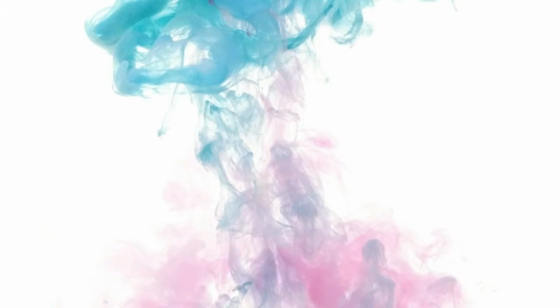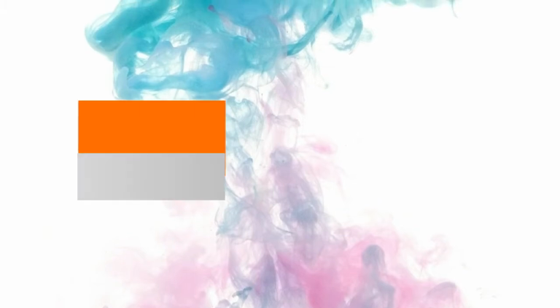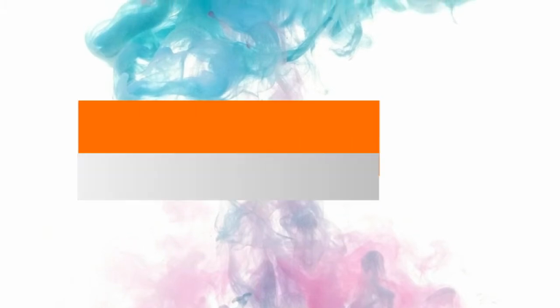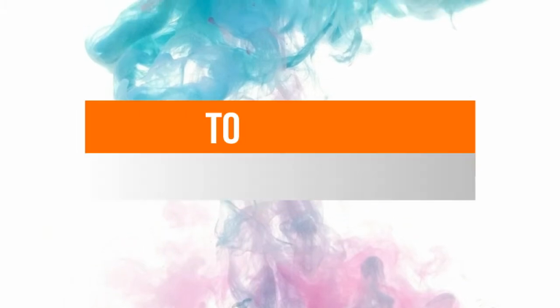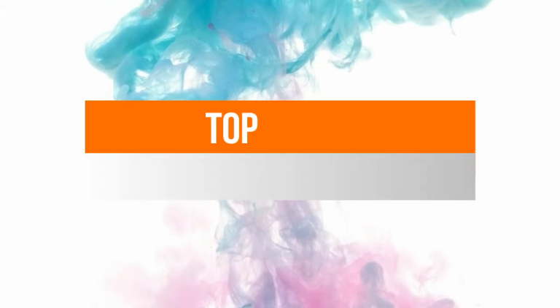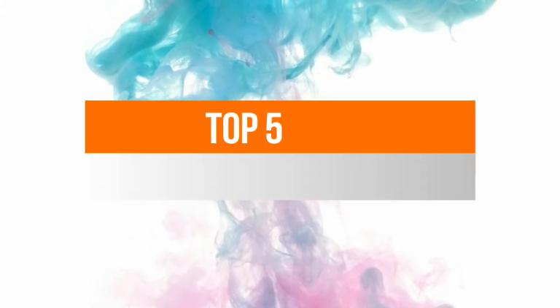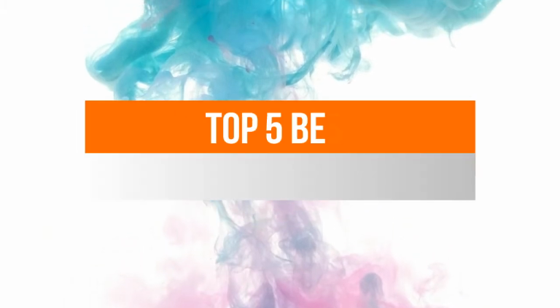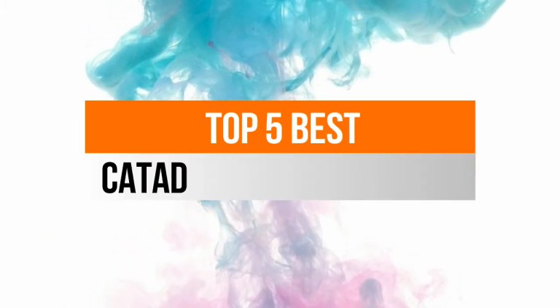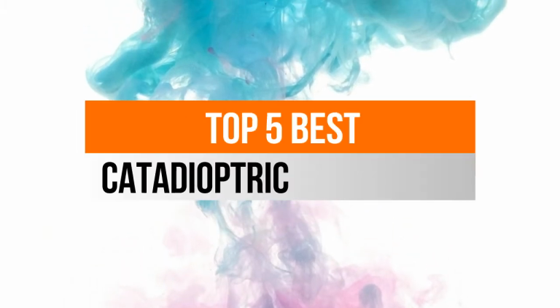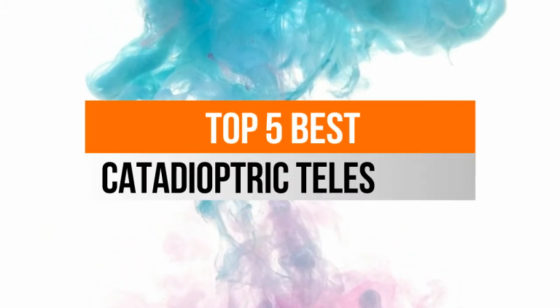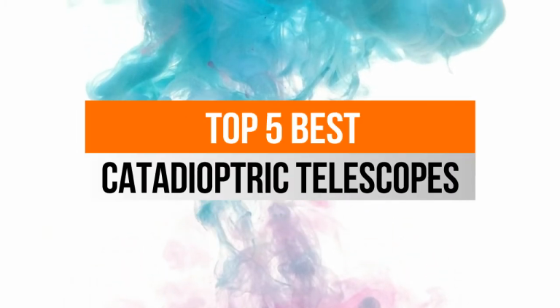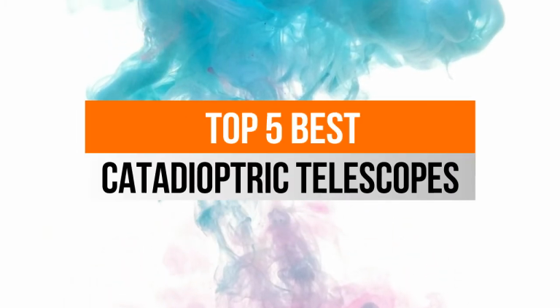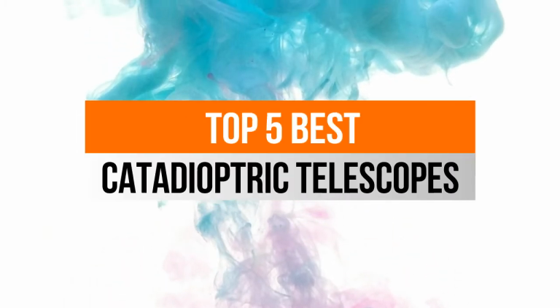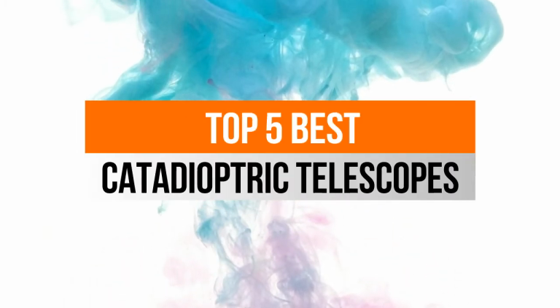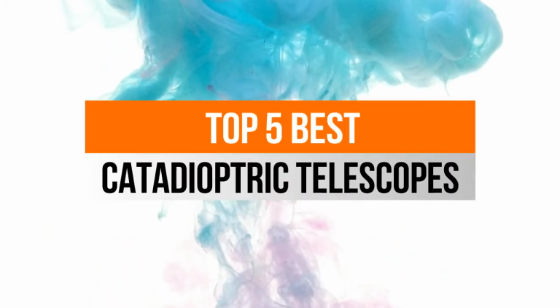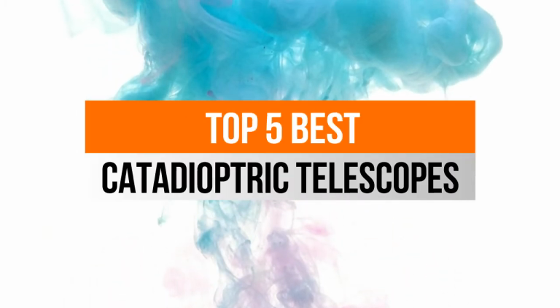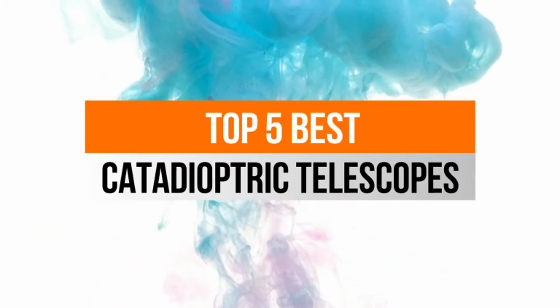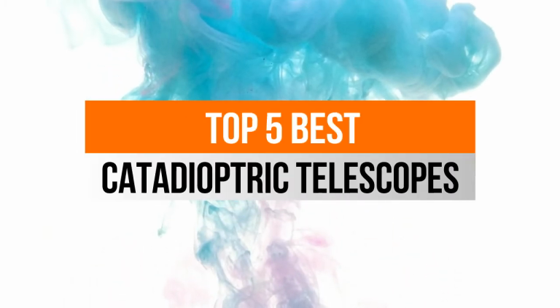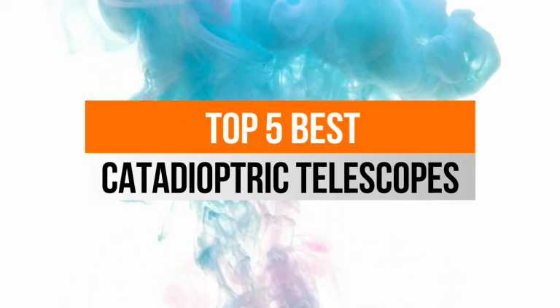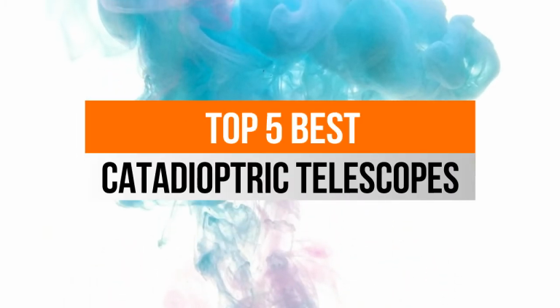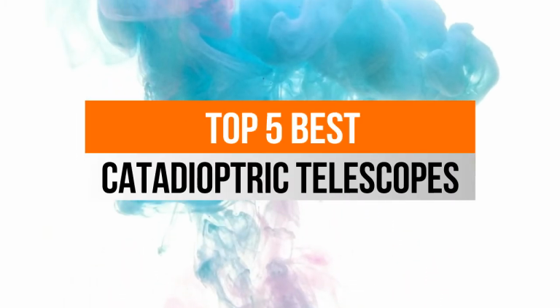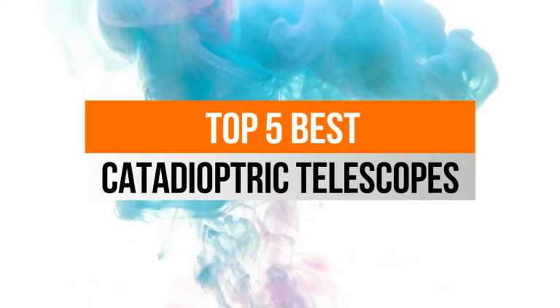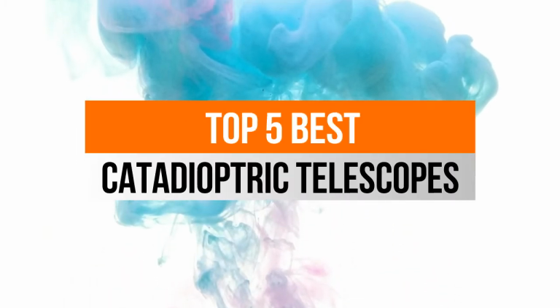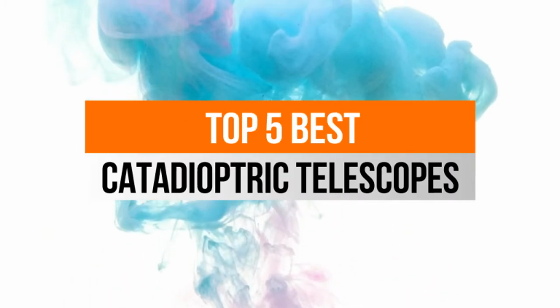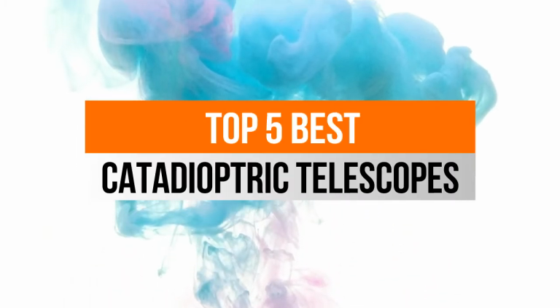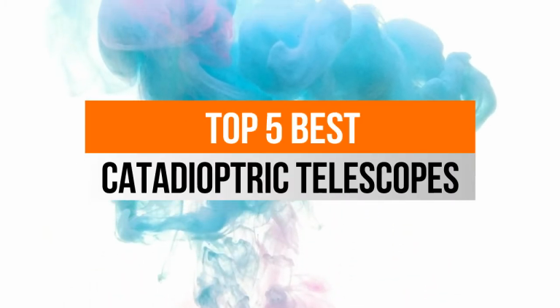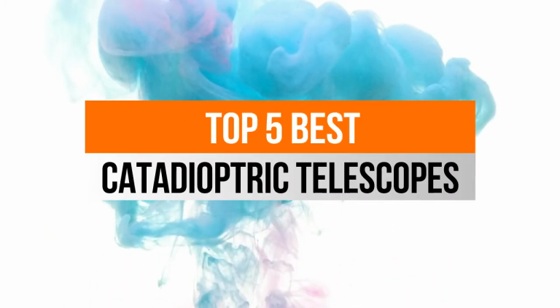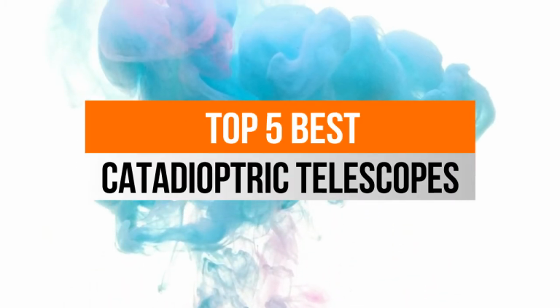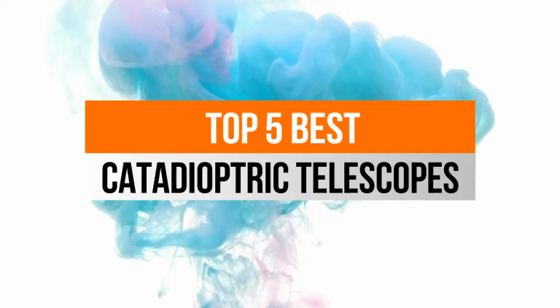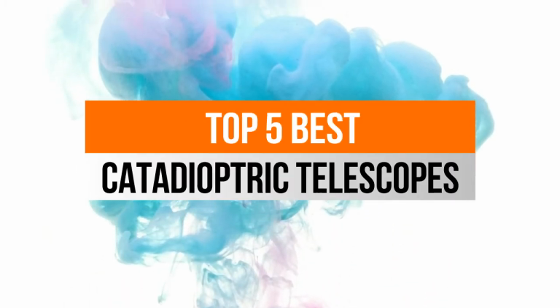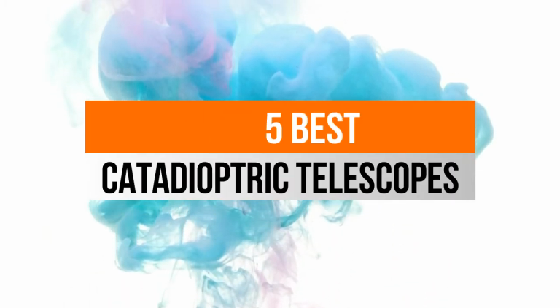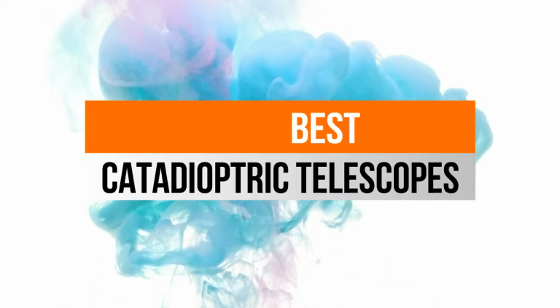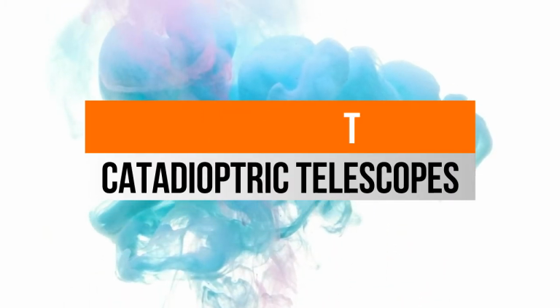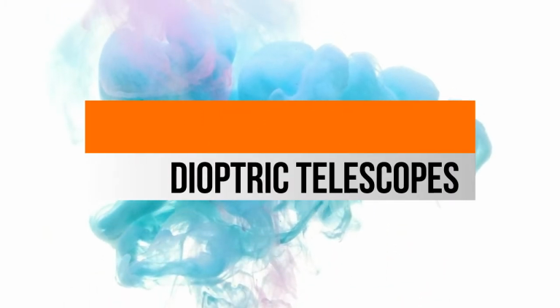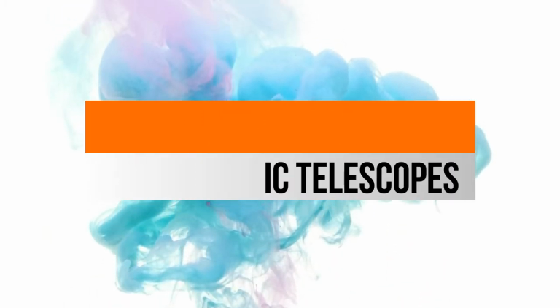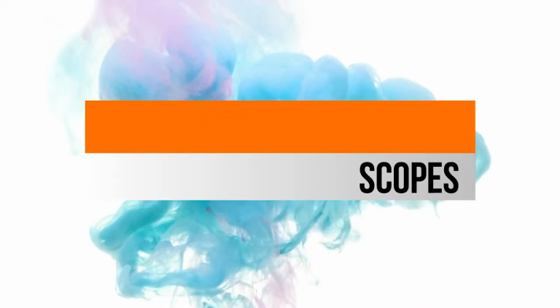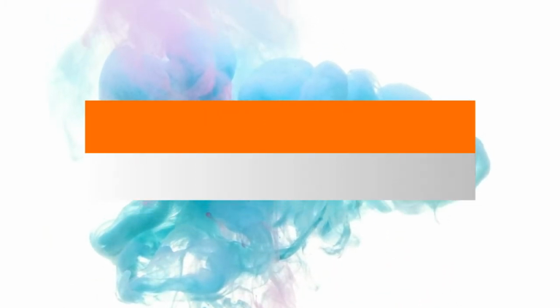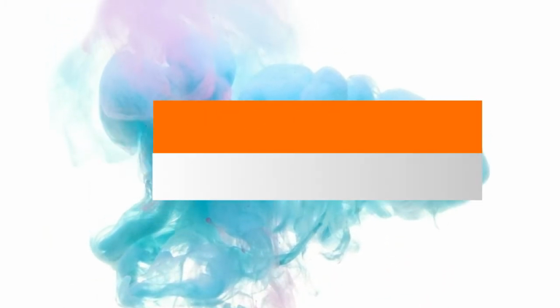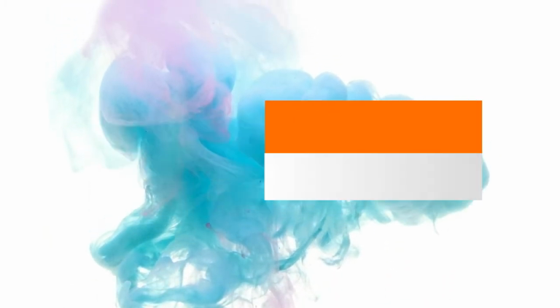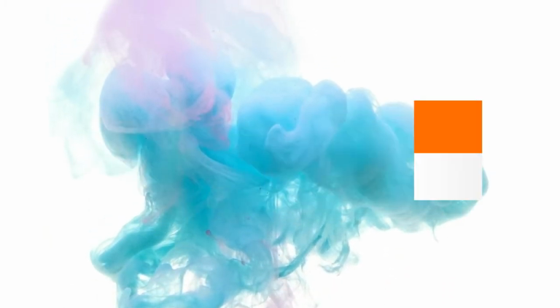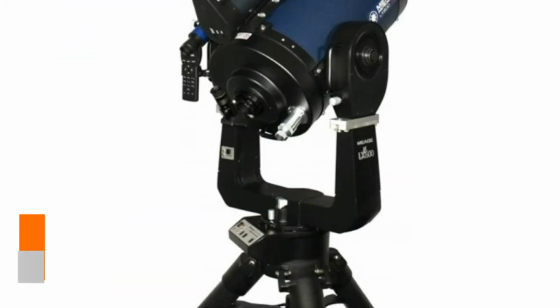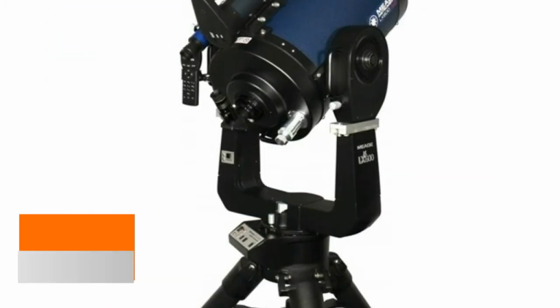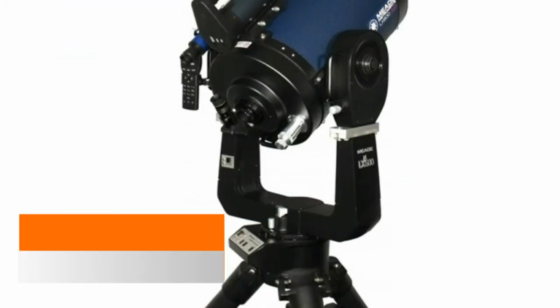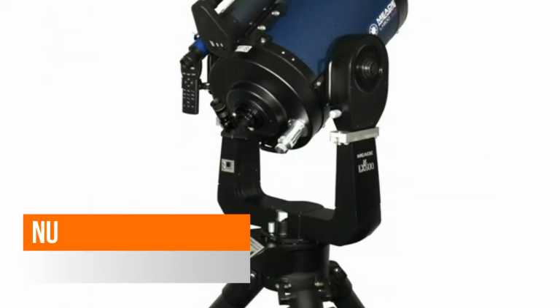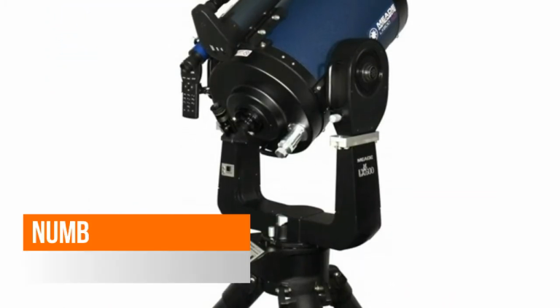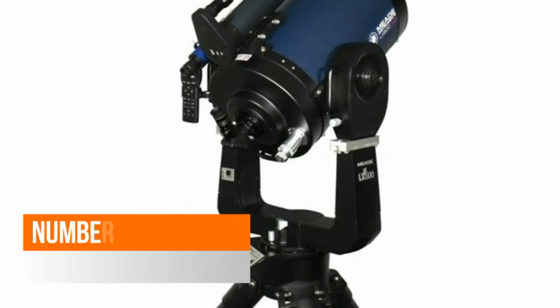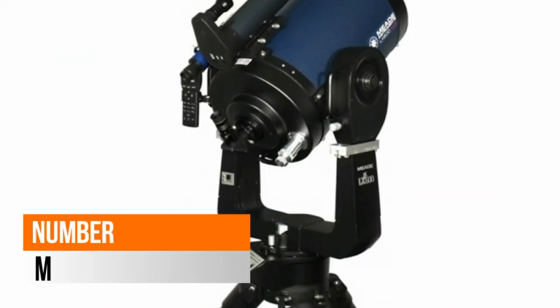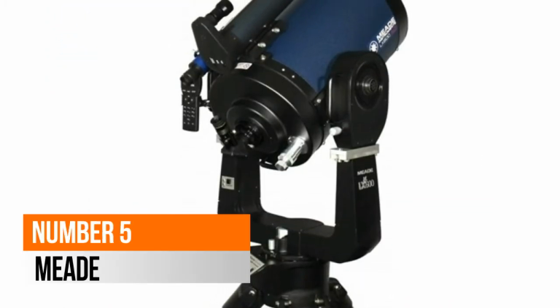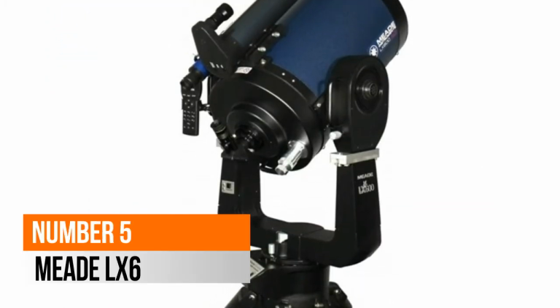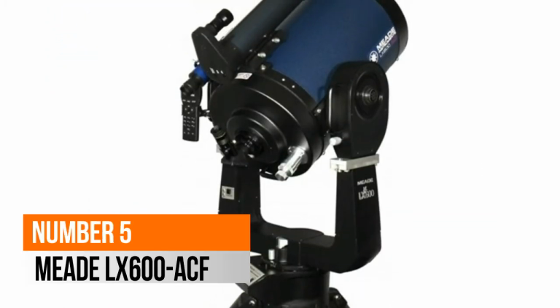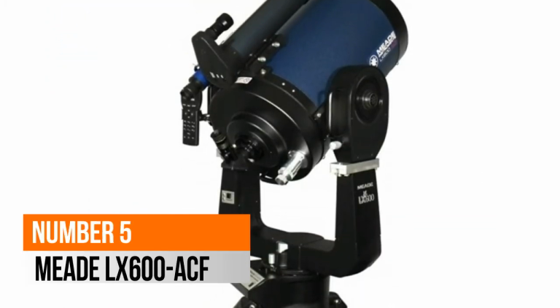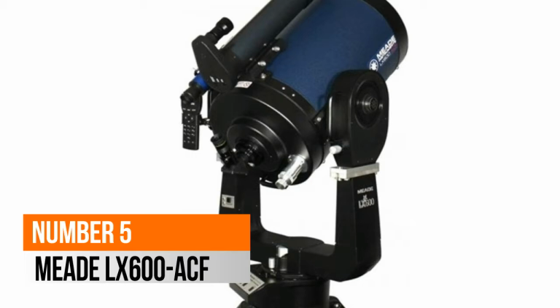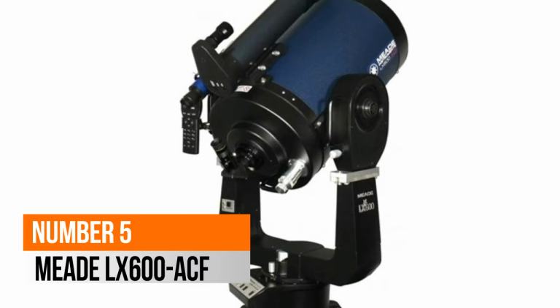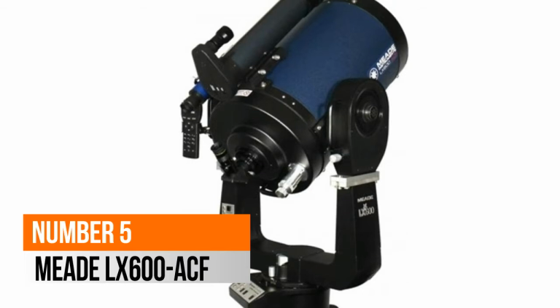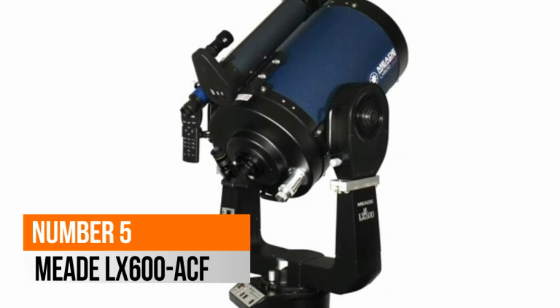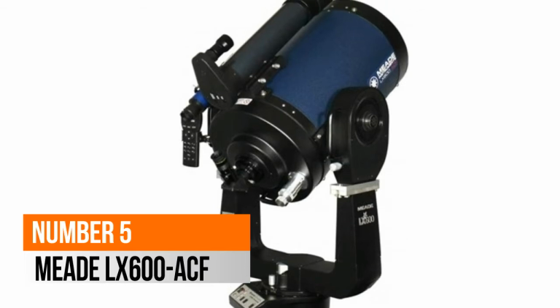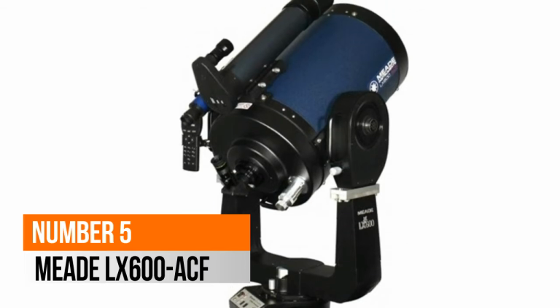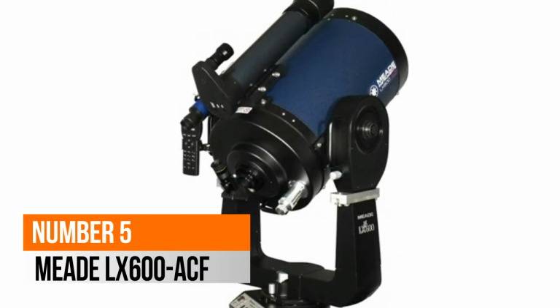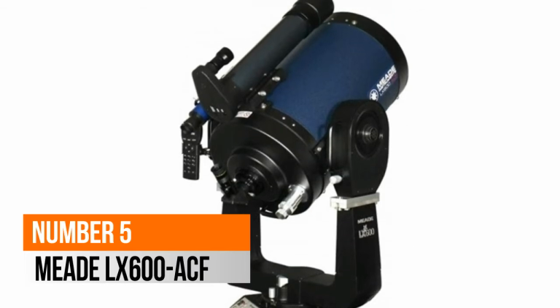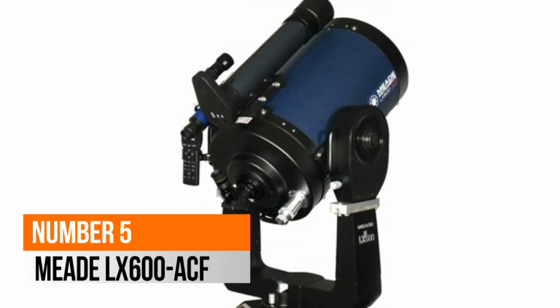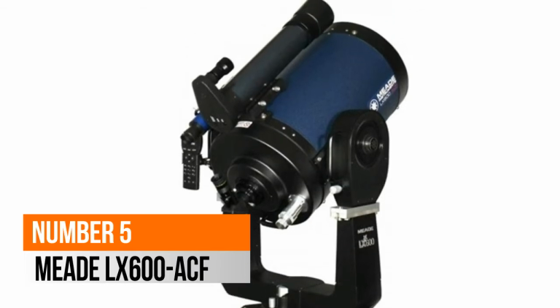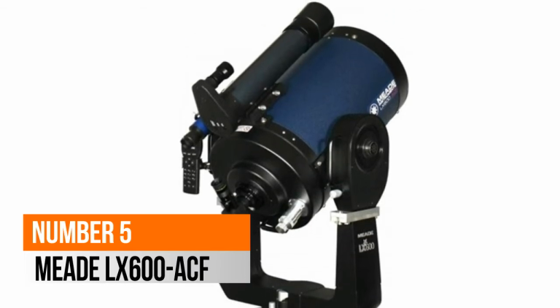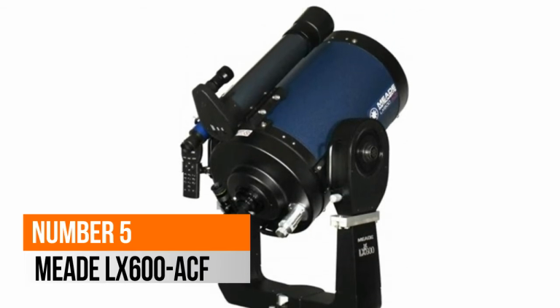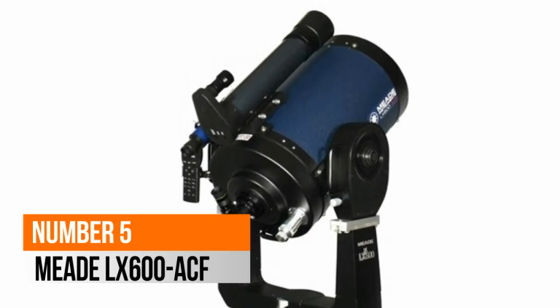Hello, now you are watching Top 5 Best Catadioptric Telescopes. Number 5: Meade LX600ACF.